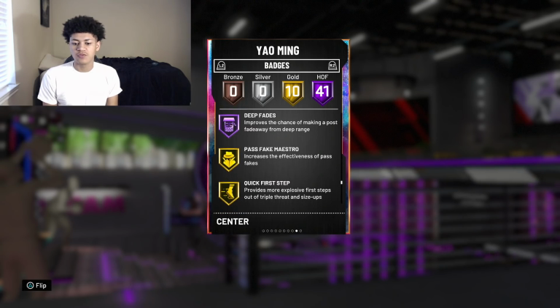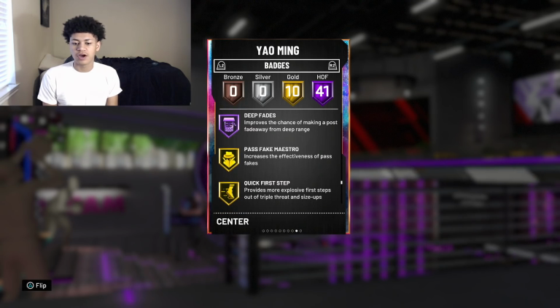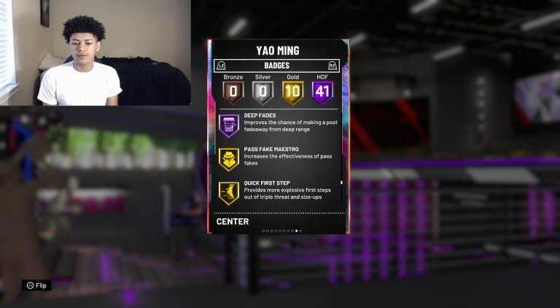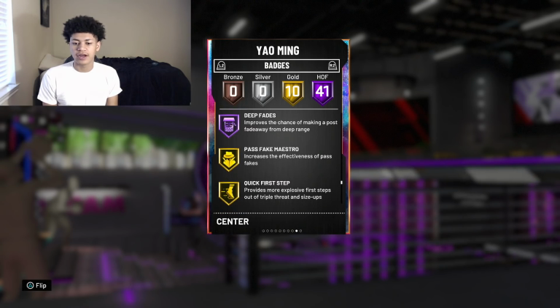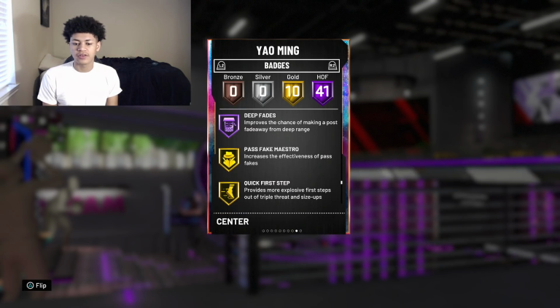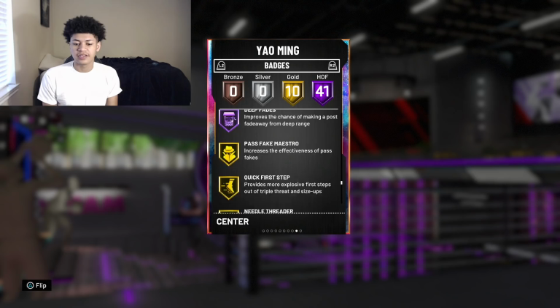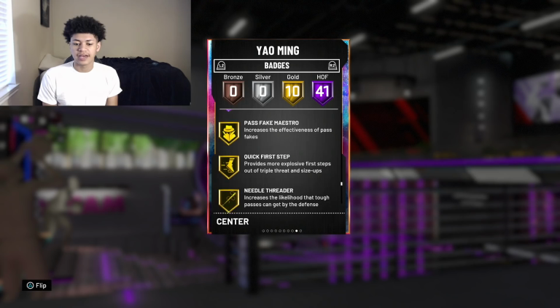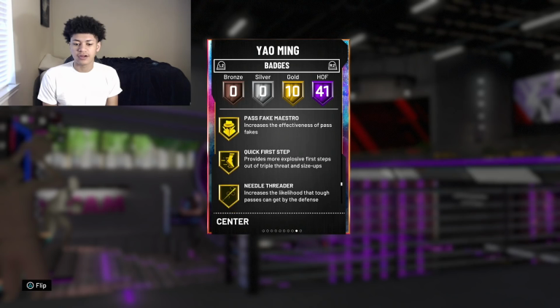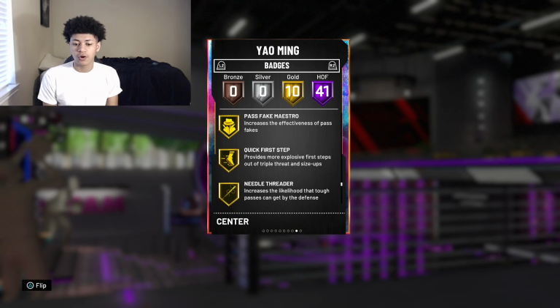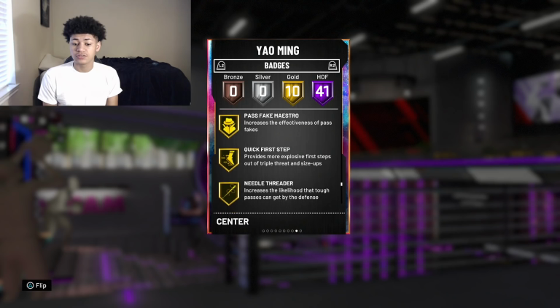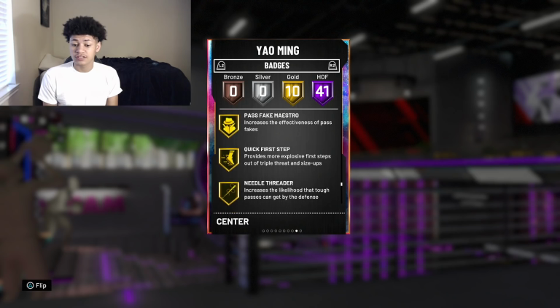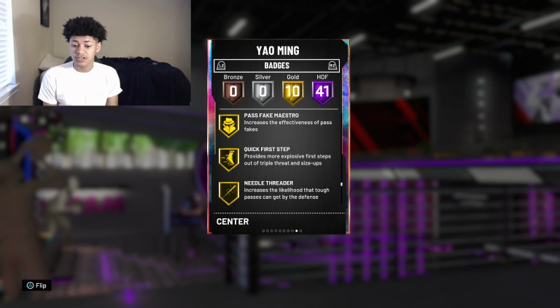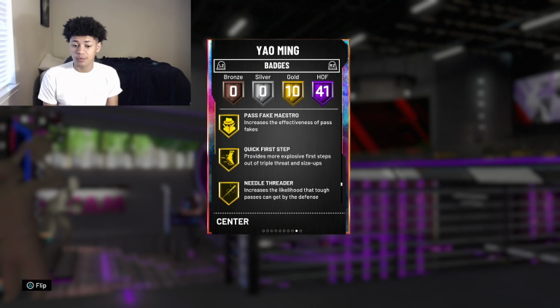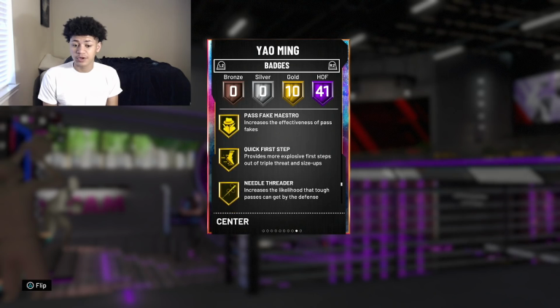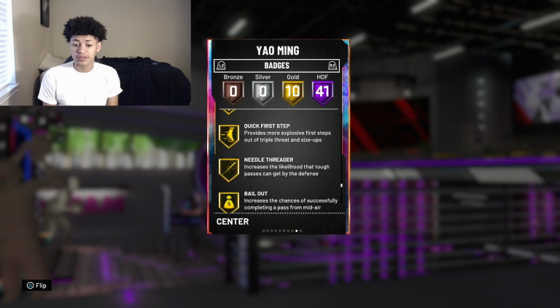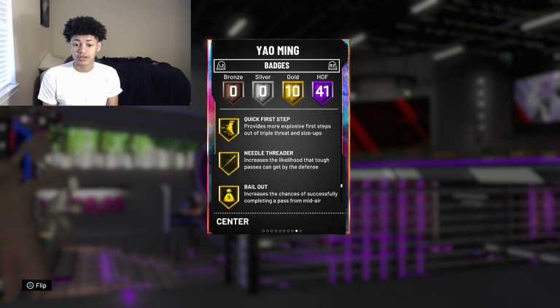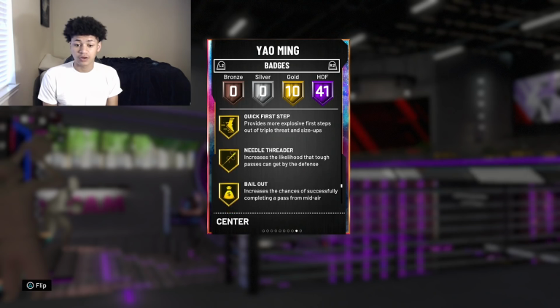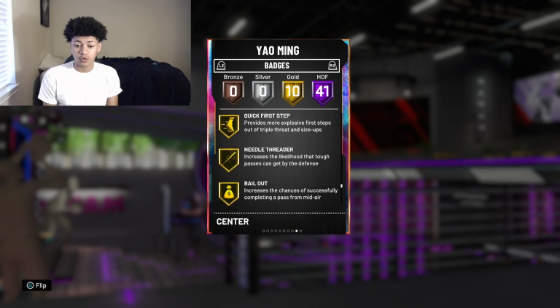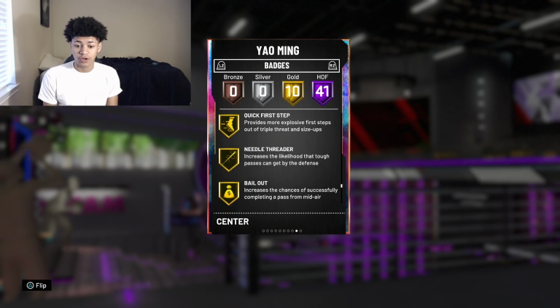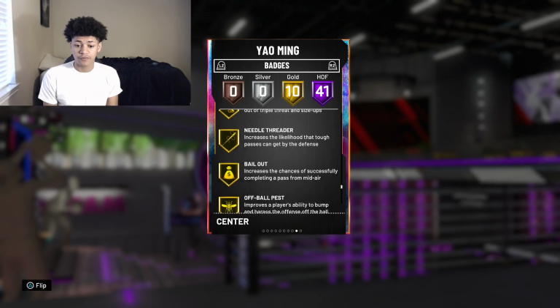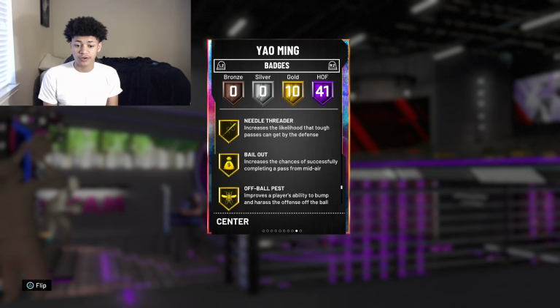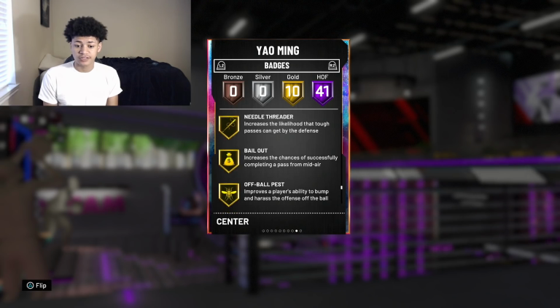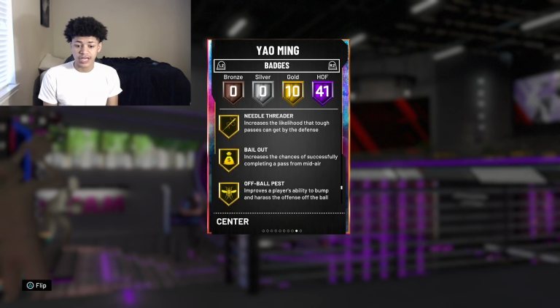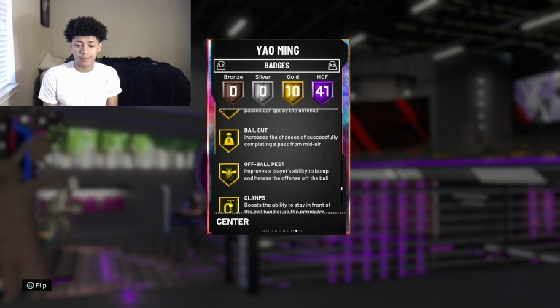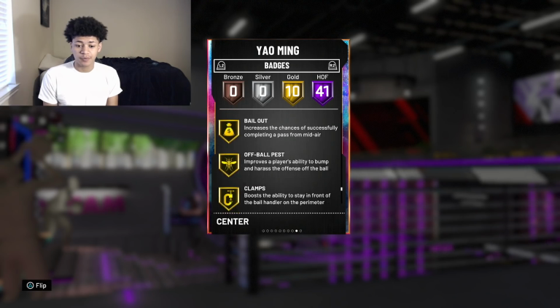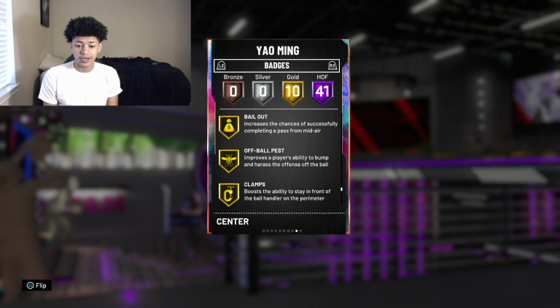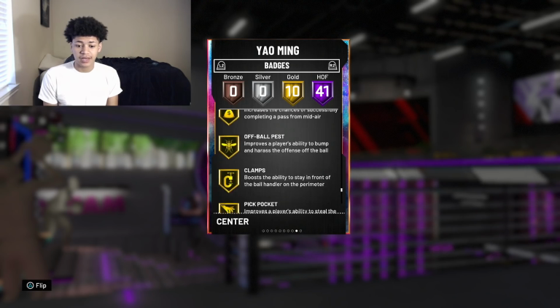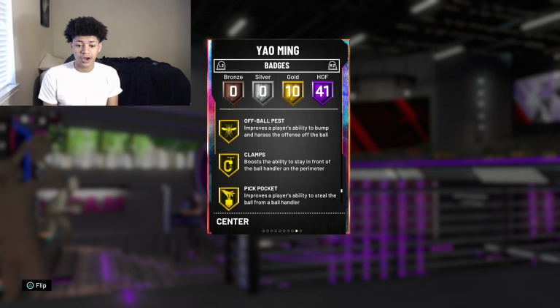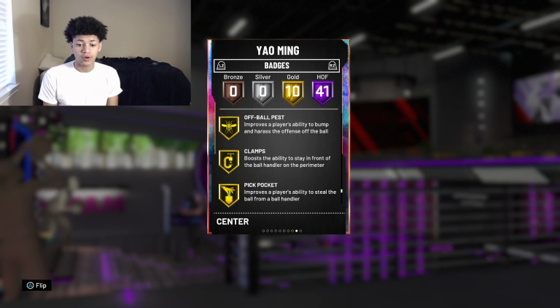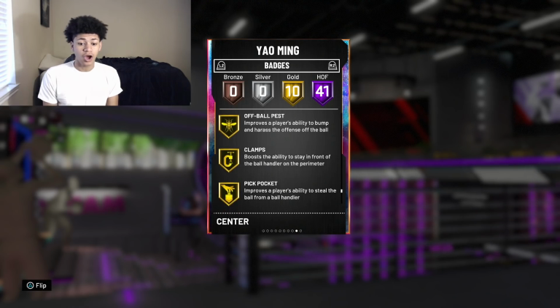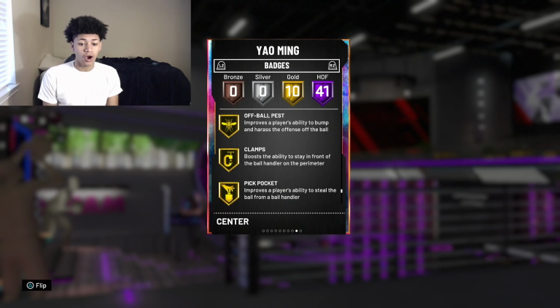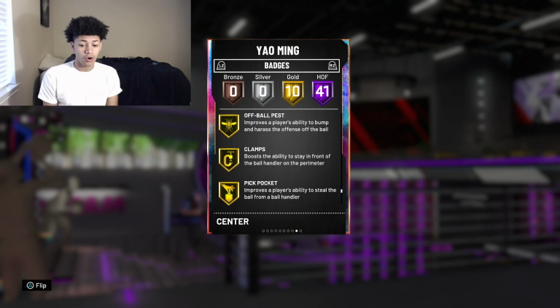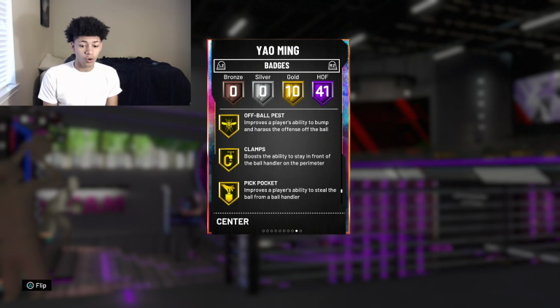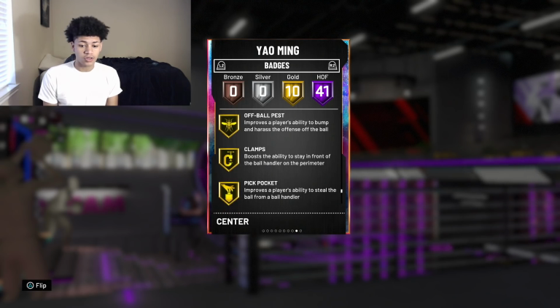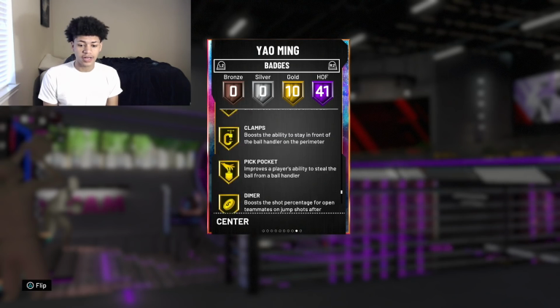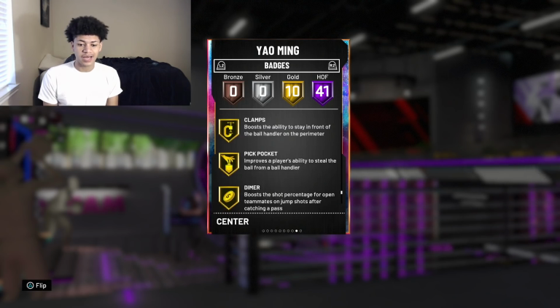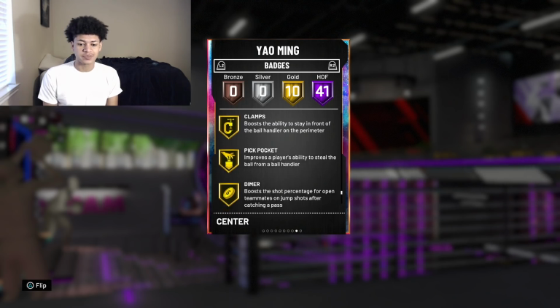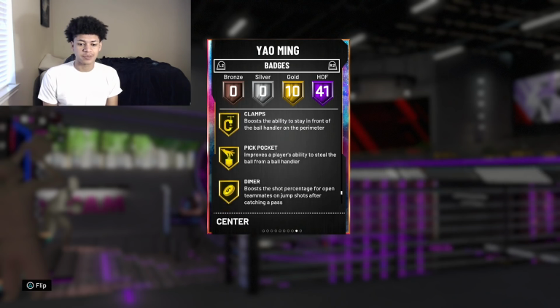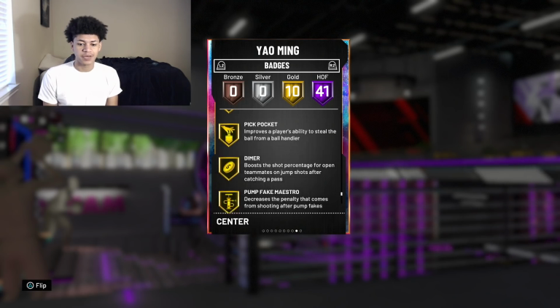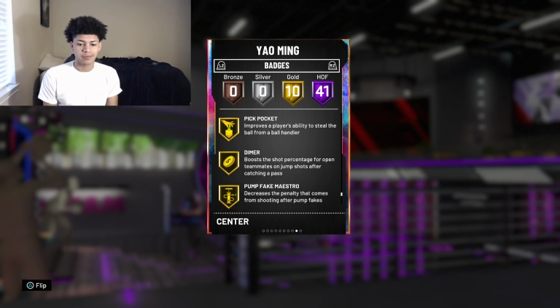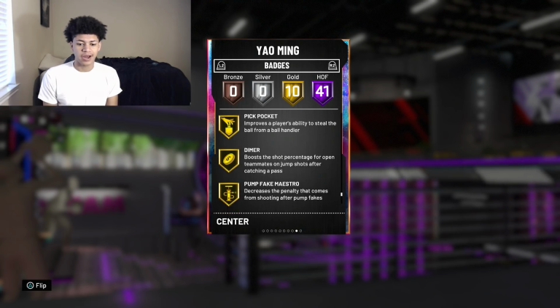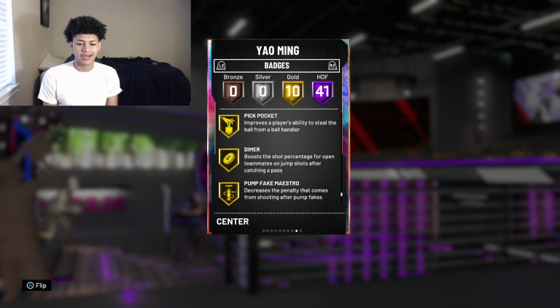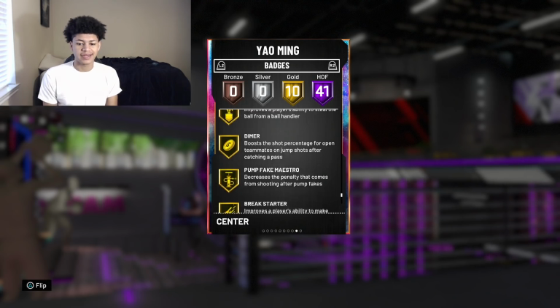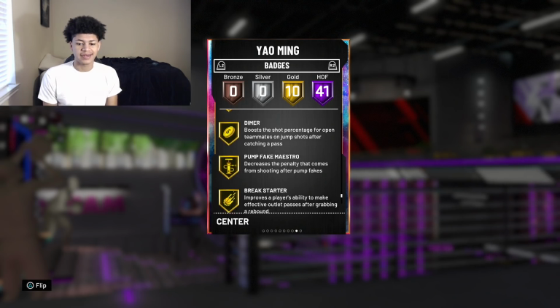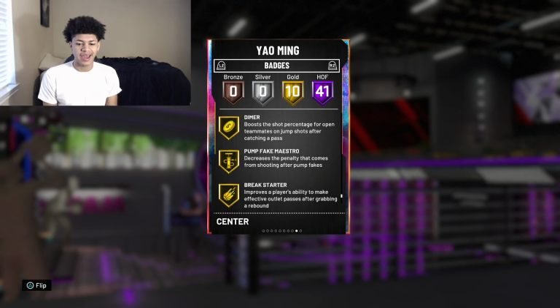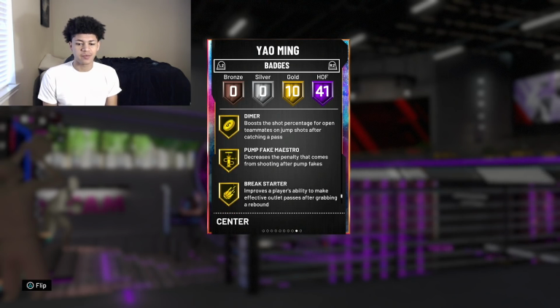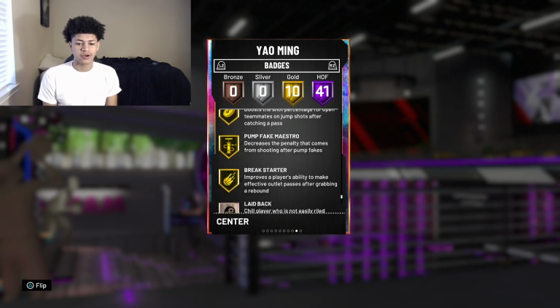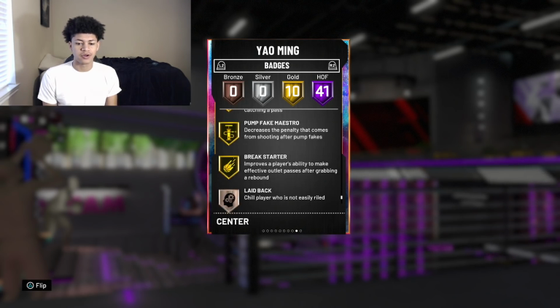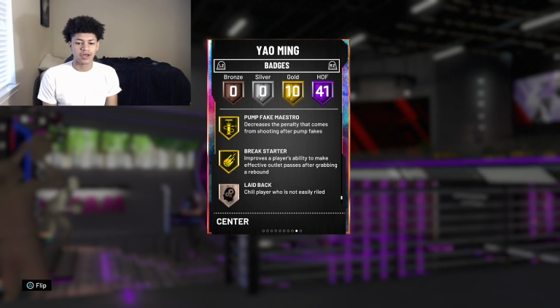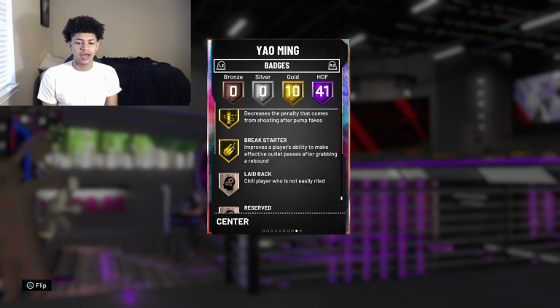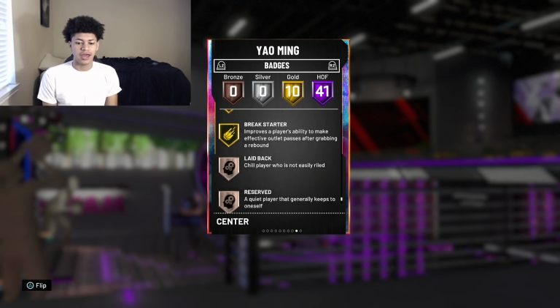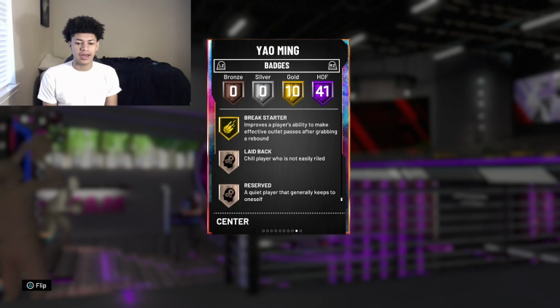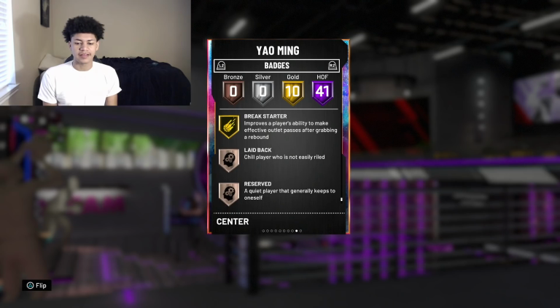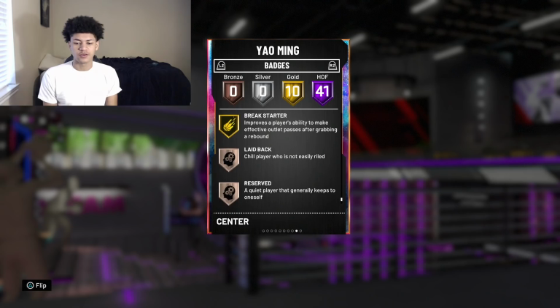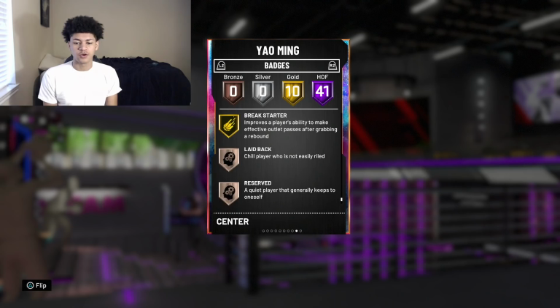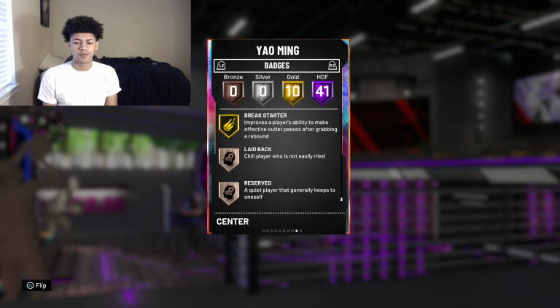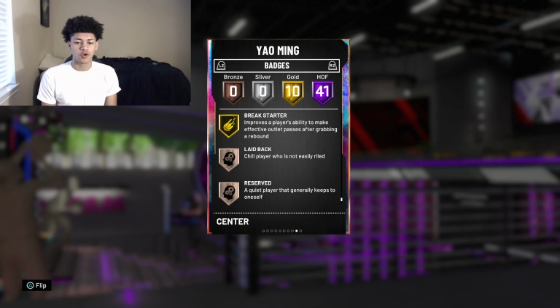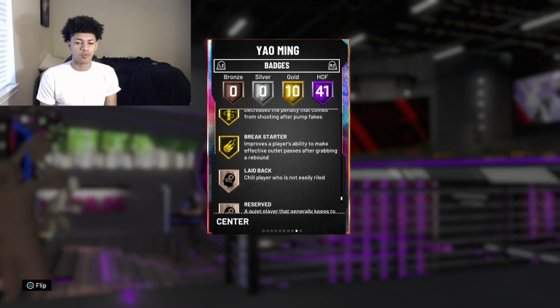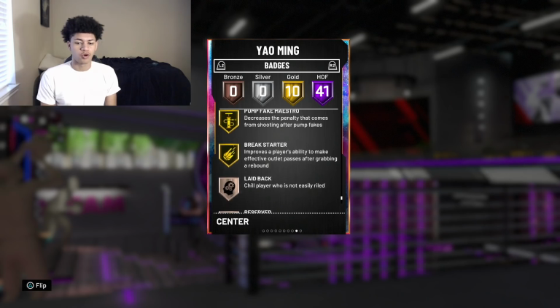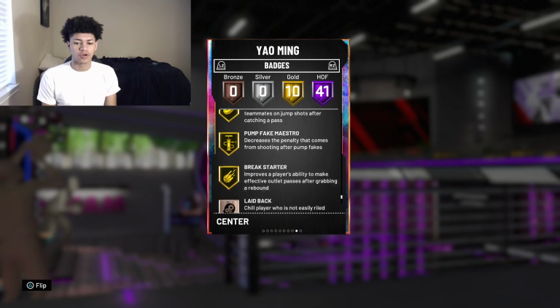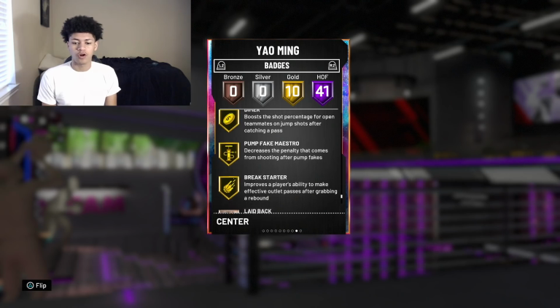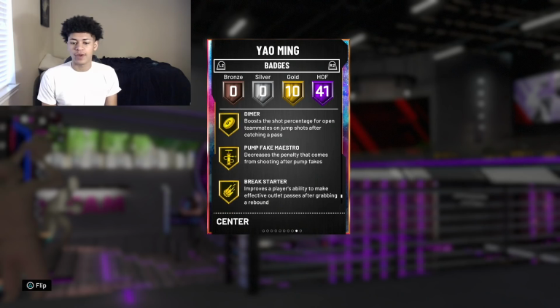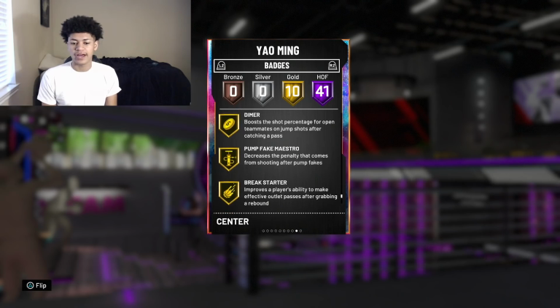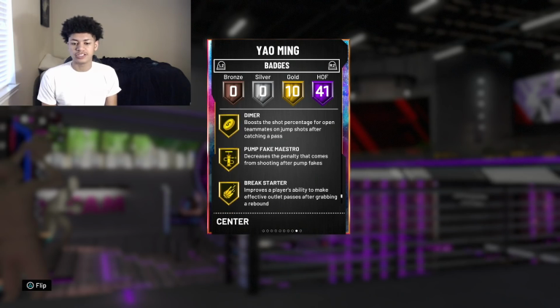Moving on to the 10 Gold badges, they come with Quick First Step, Bailout, Gold Clamps, Pickpocket, Dimer — and those are the most important Gold badges.